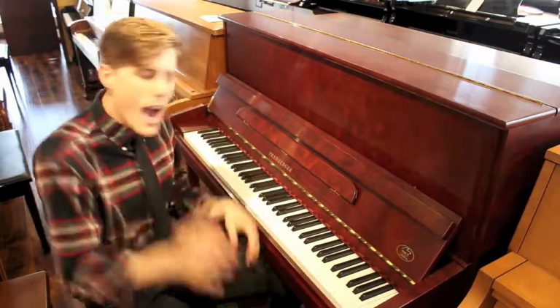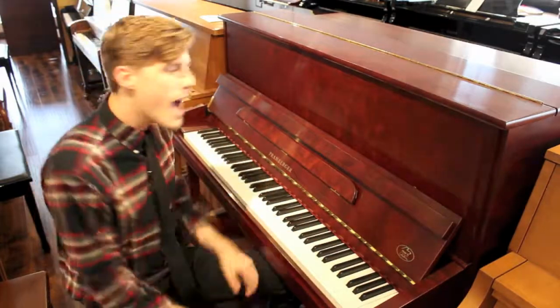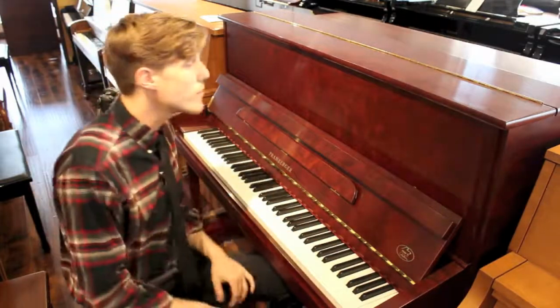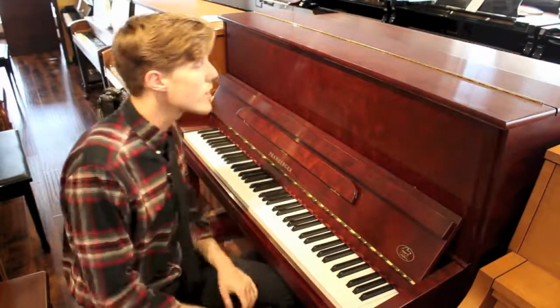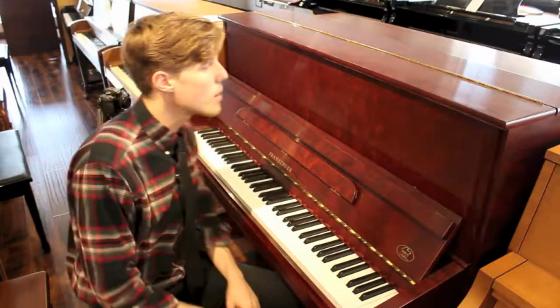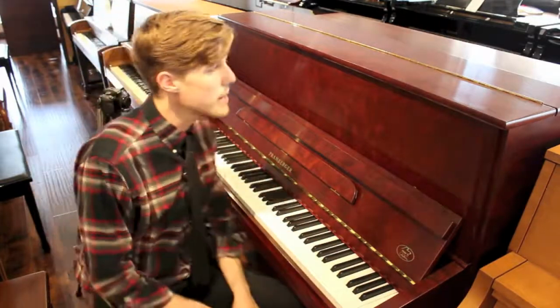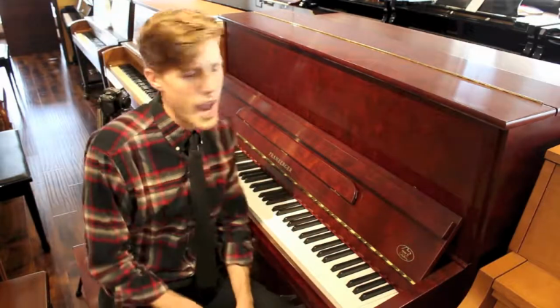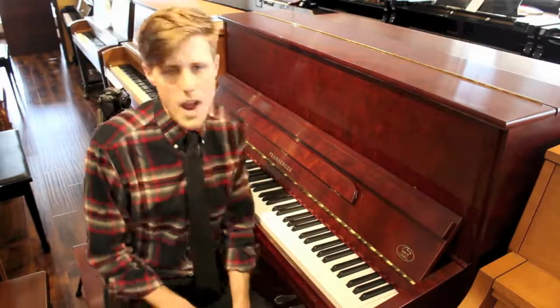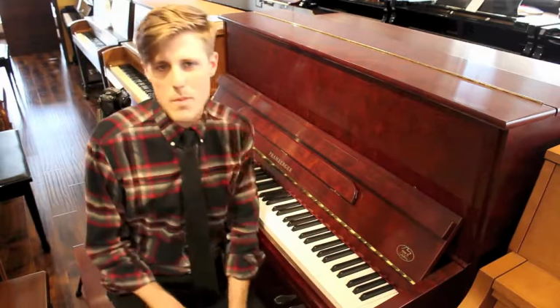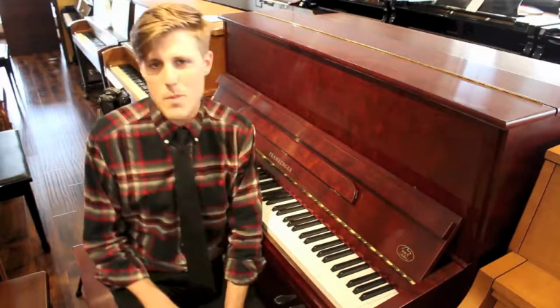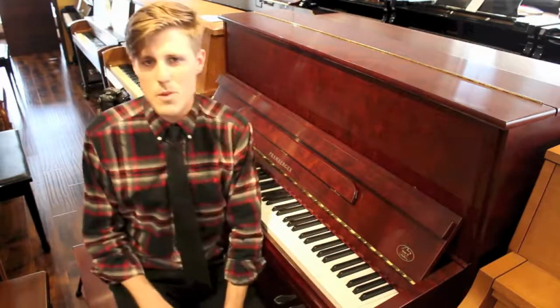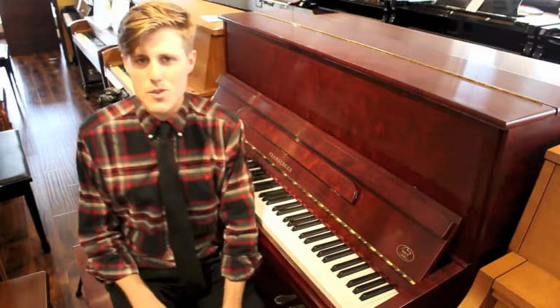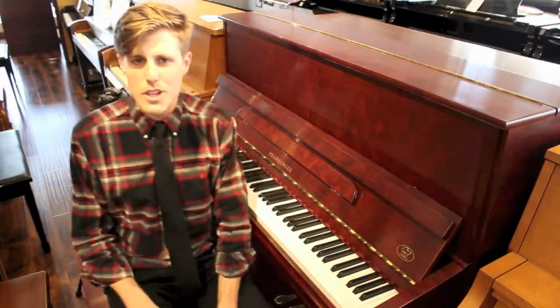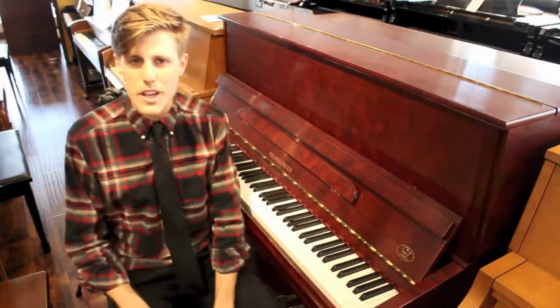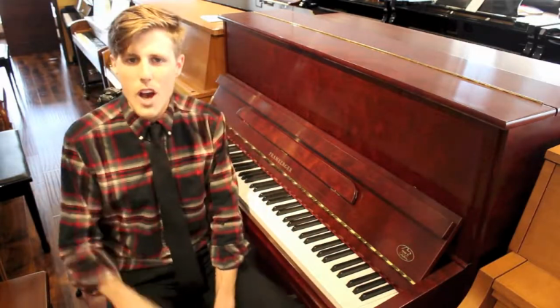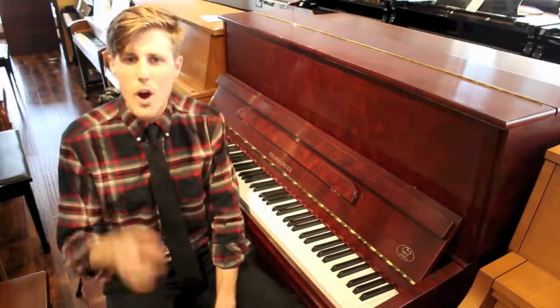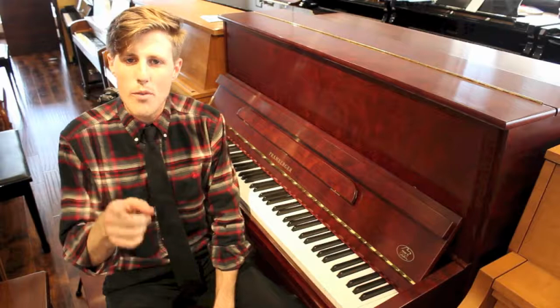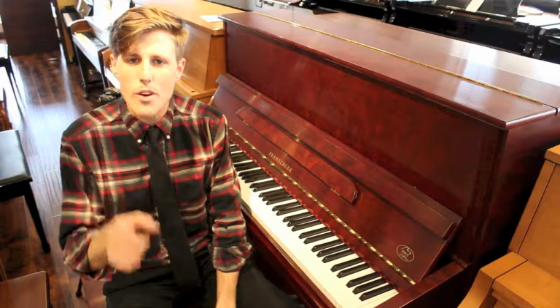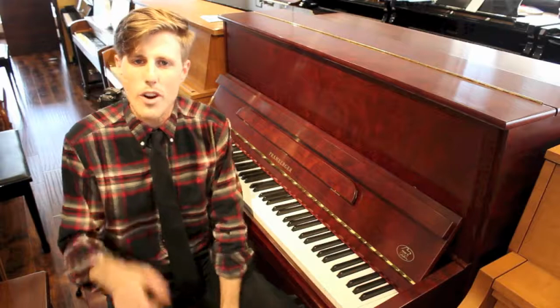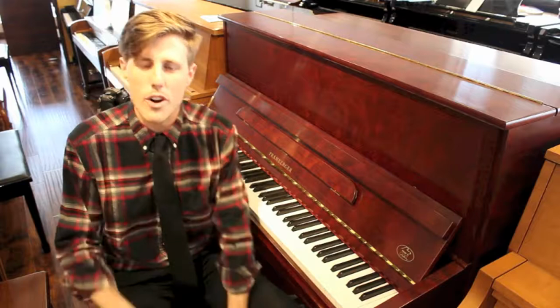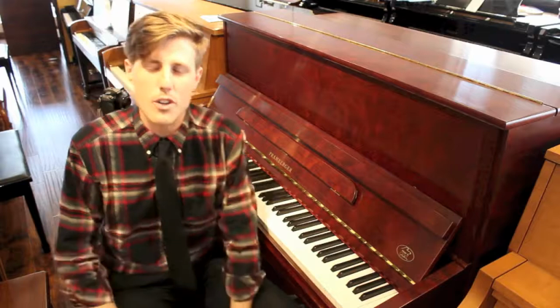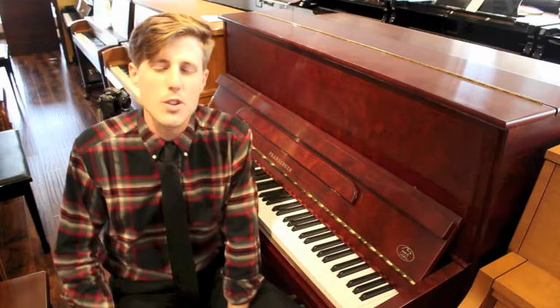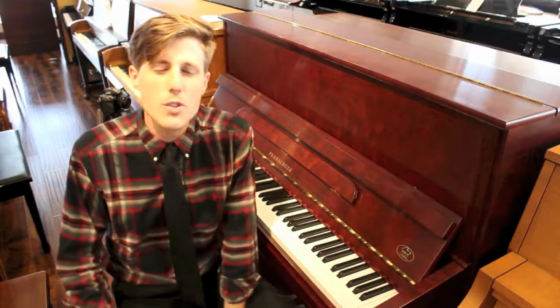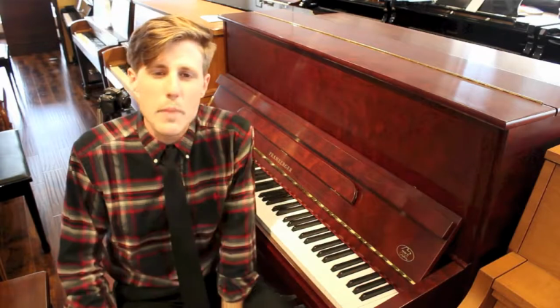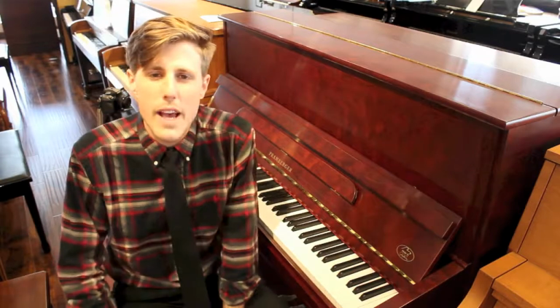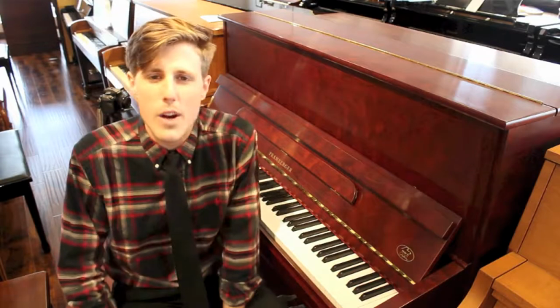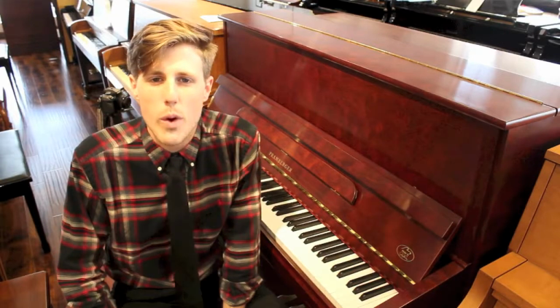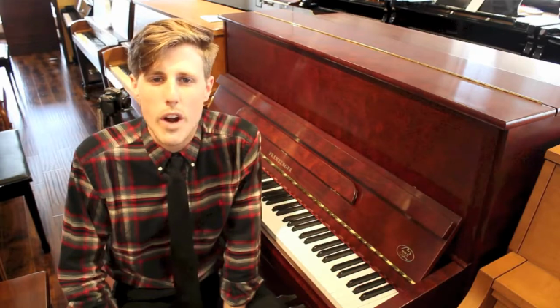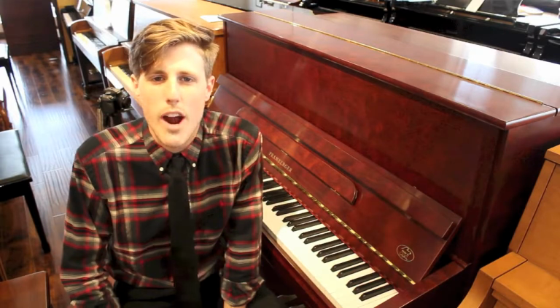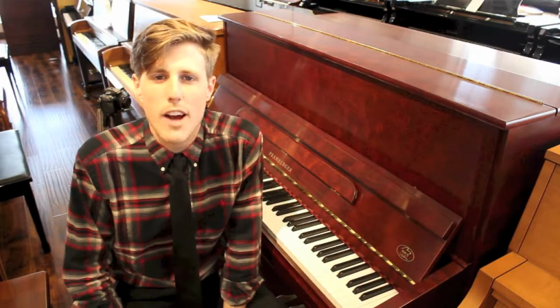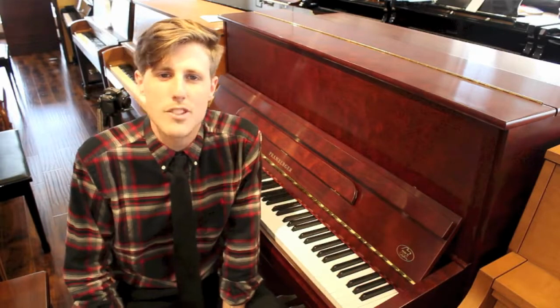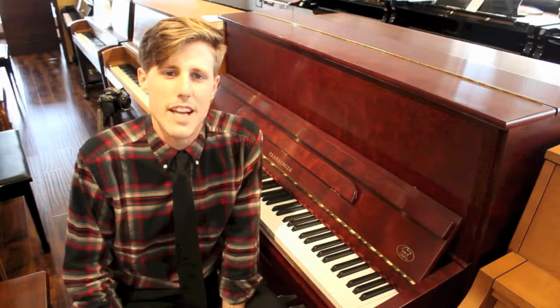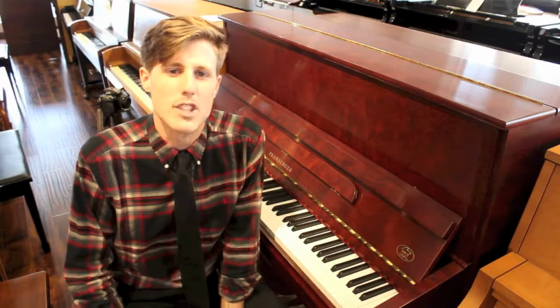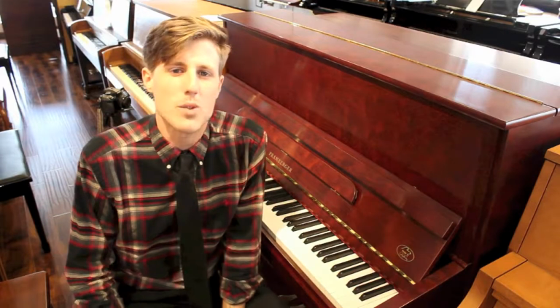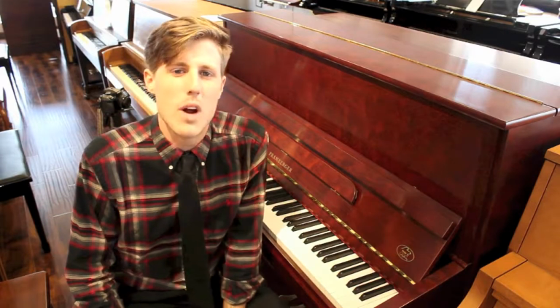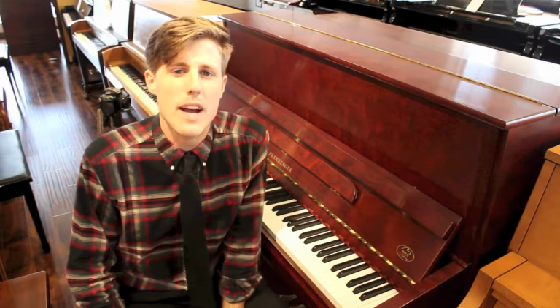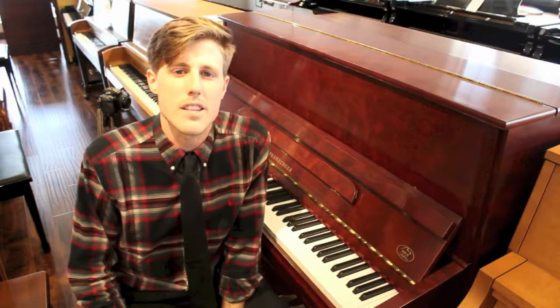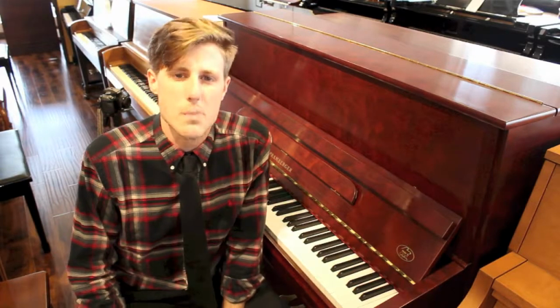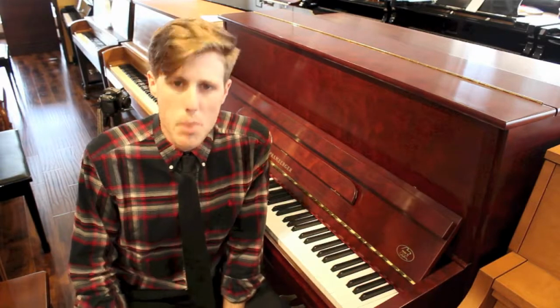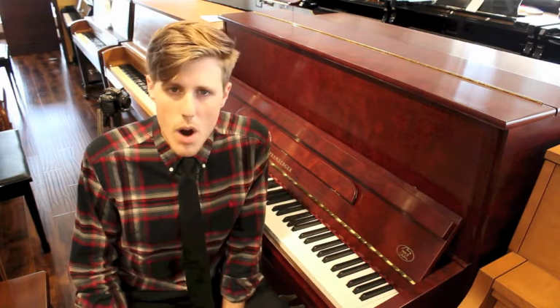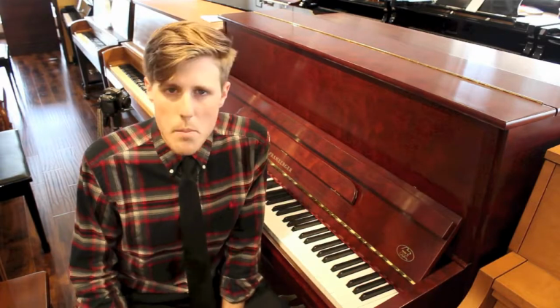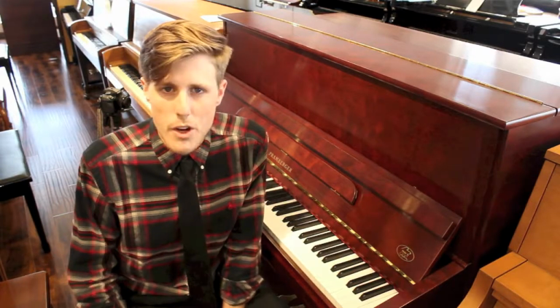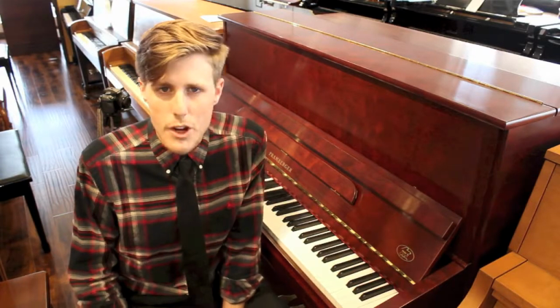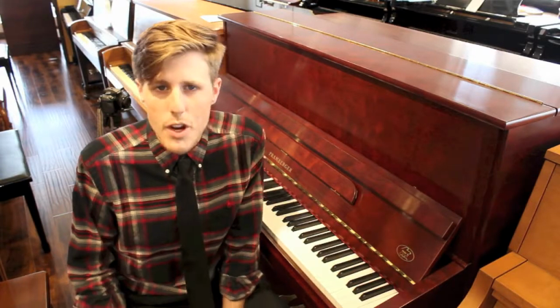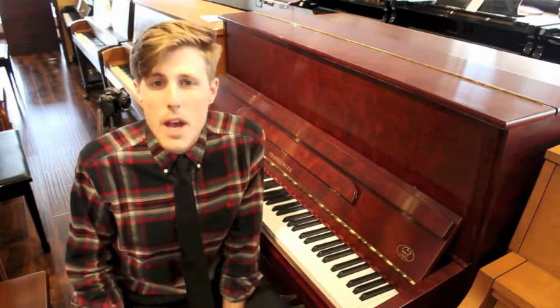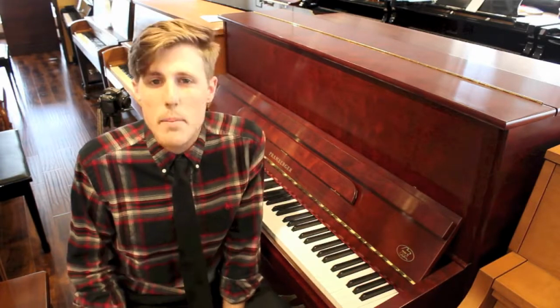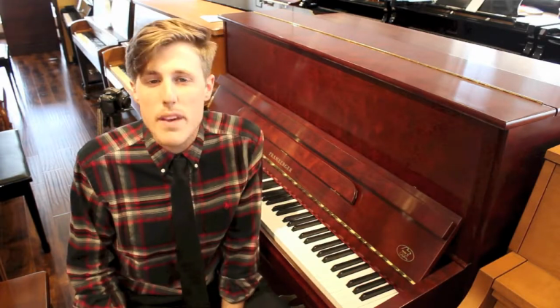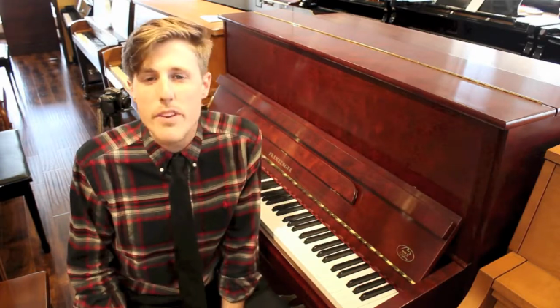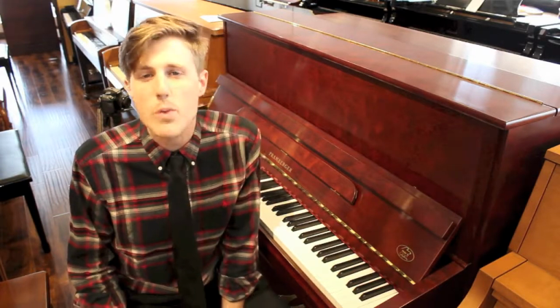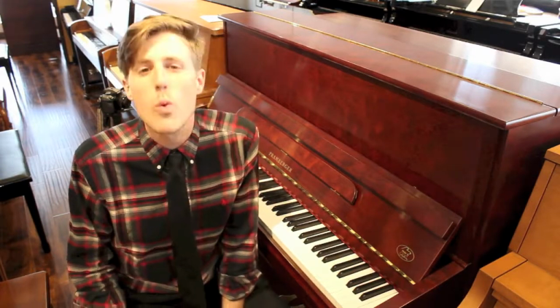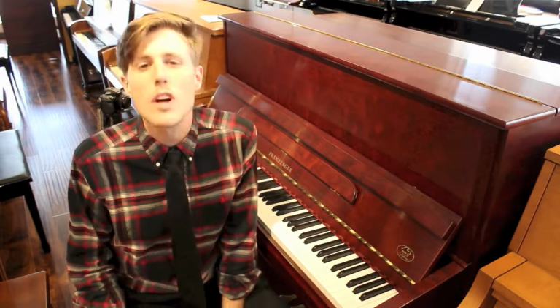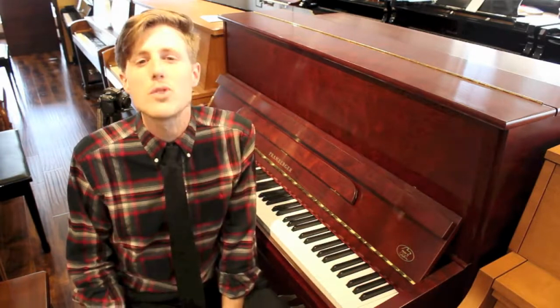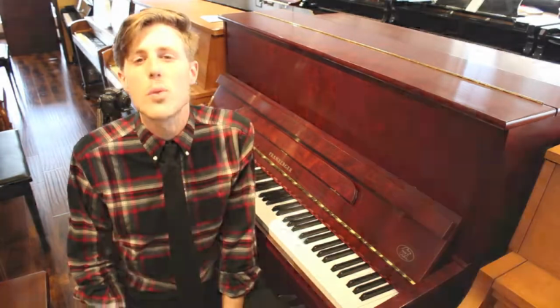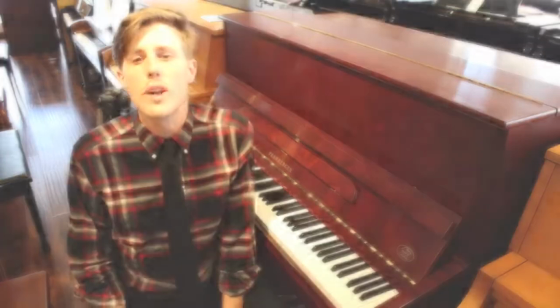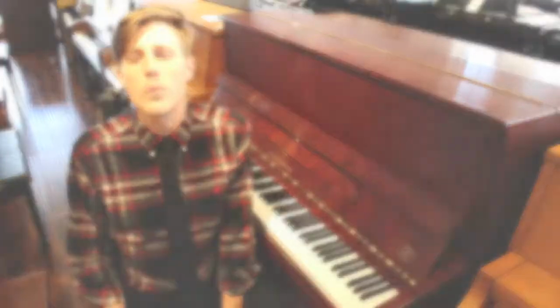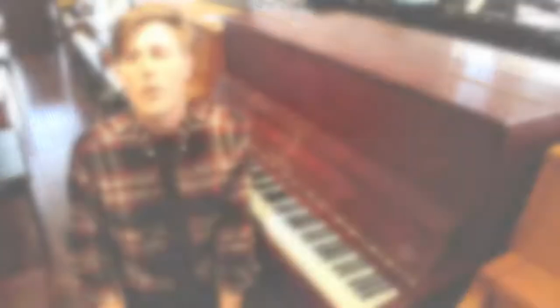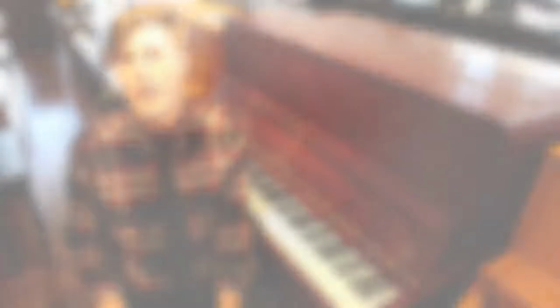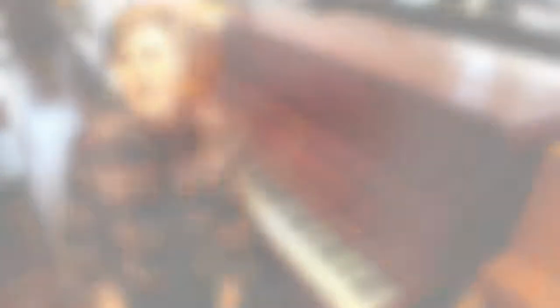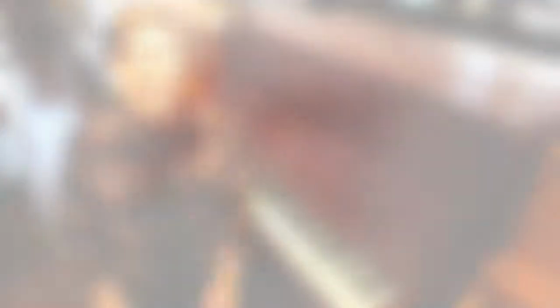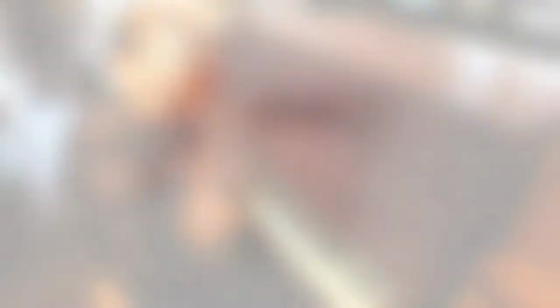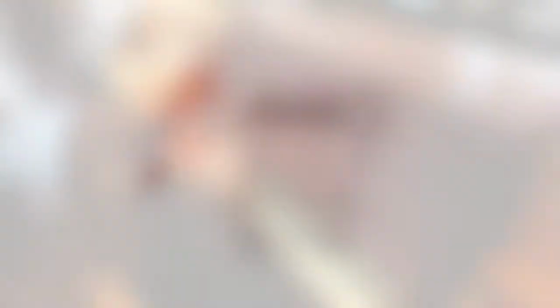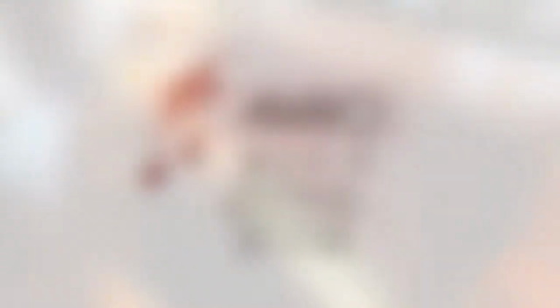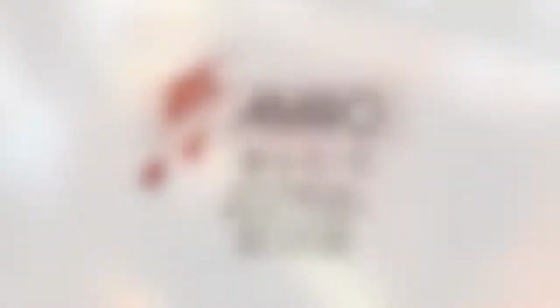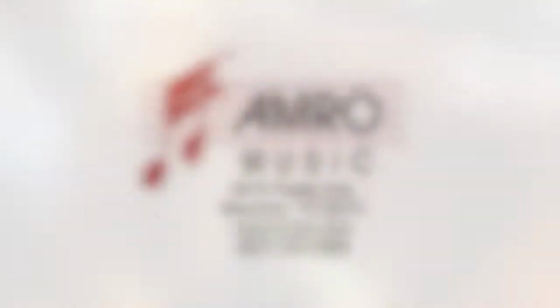Guys, you have to come into AMRO Music over at our used piano warehouse and try this Promberger PD-121. Come on in.